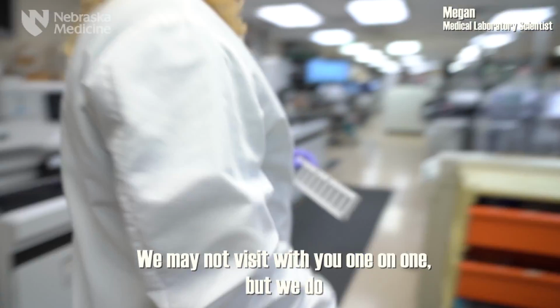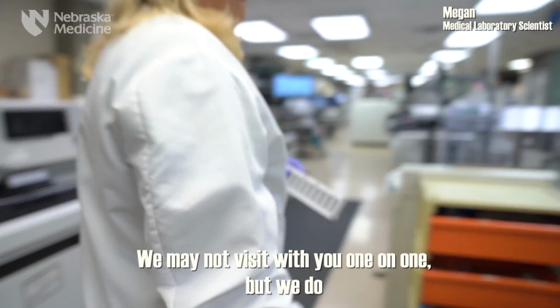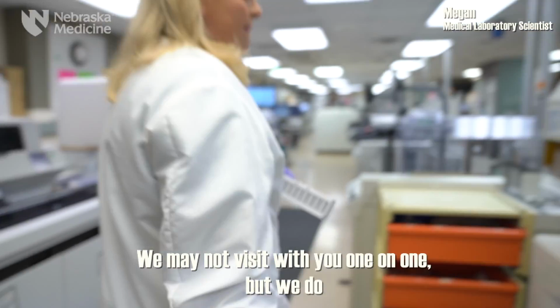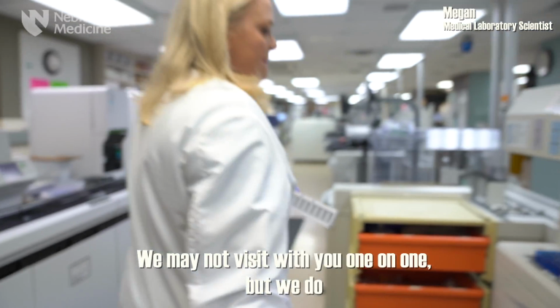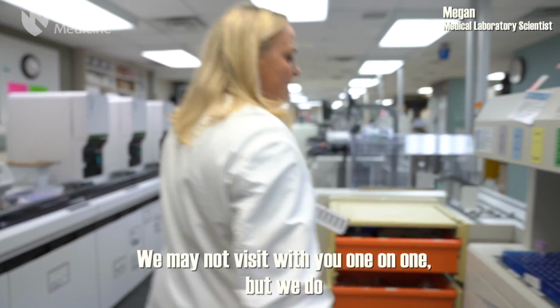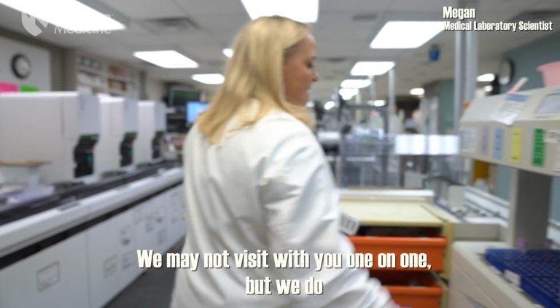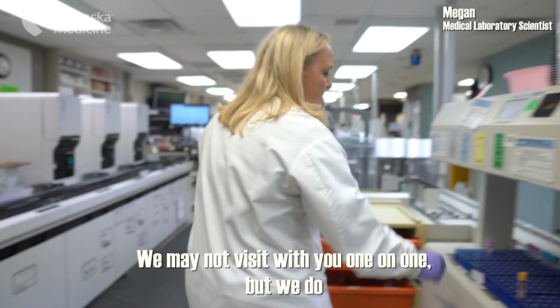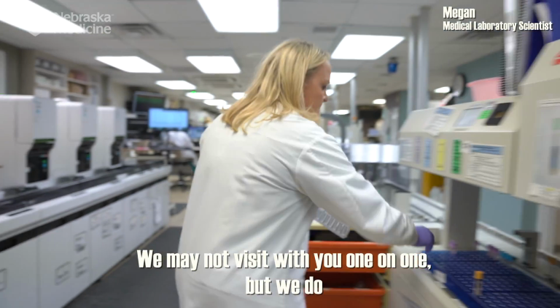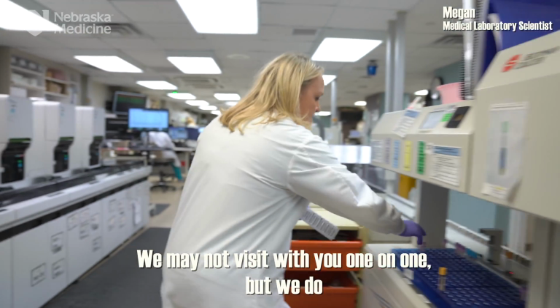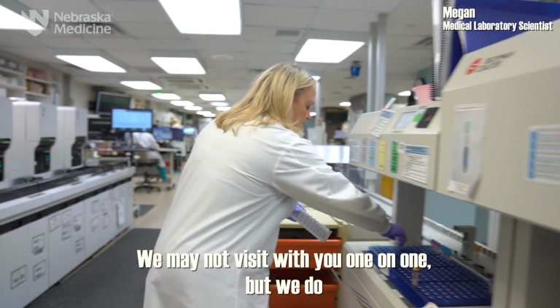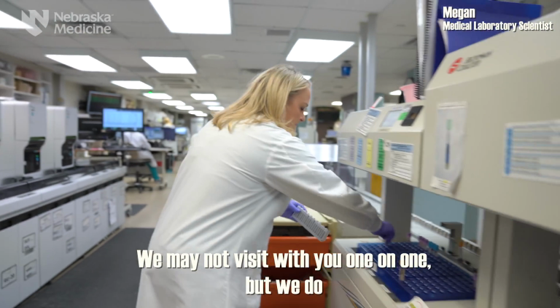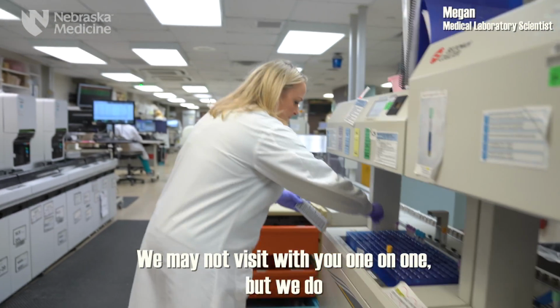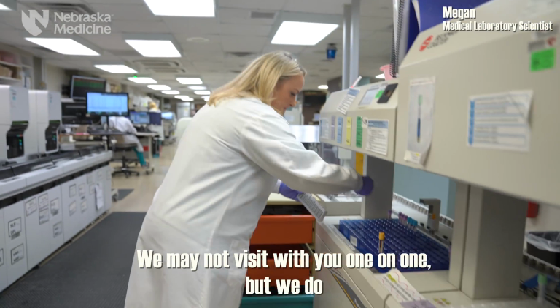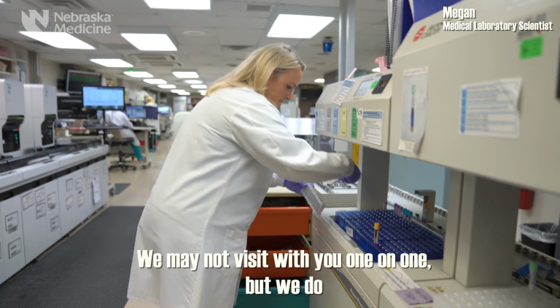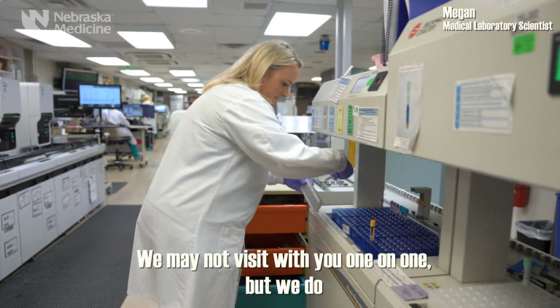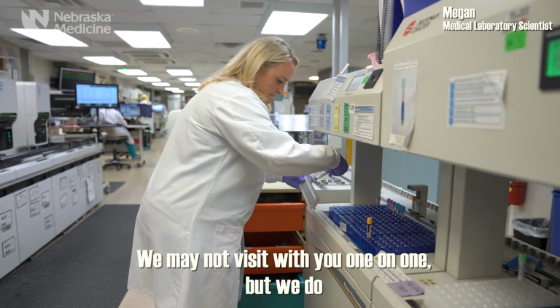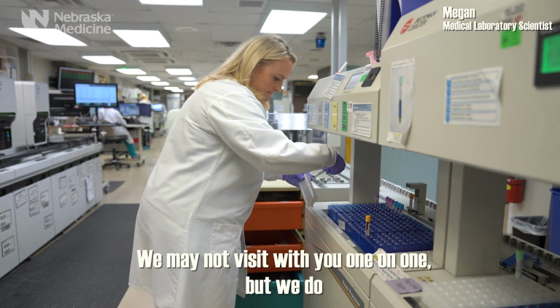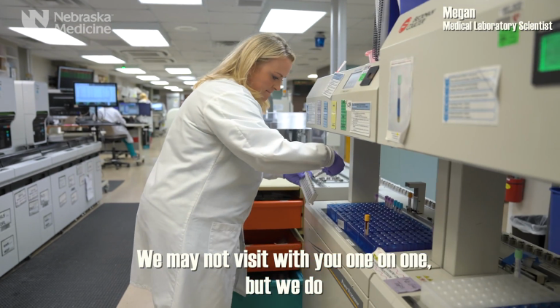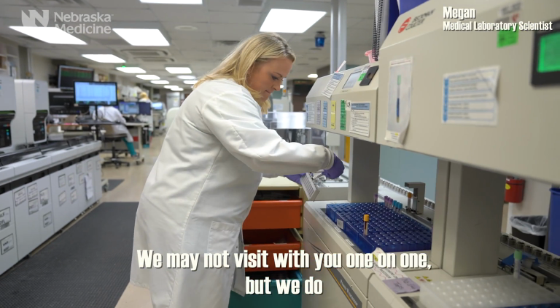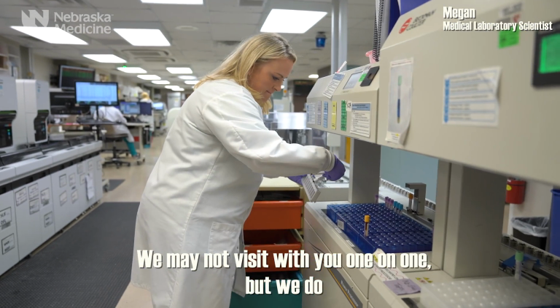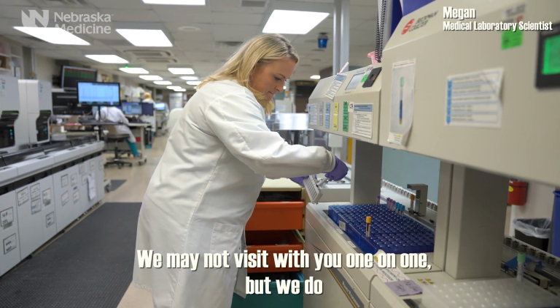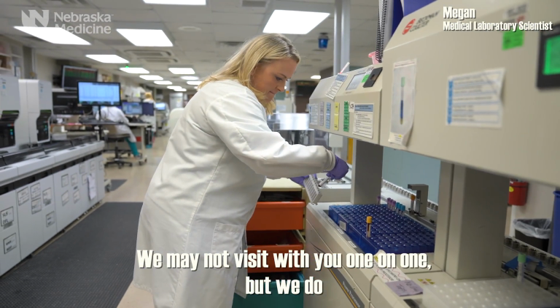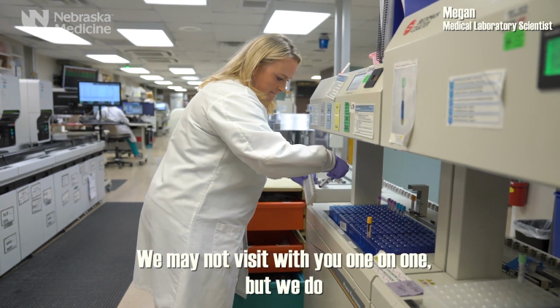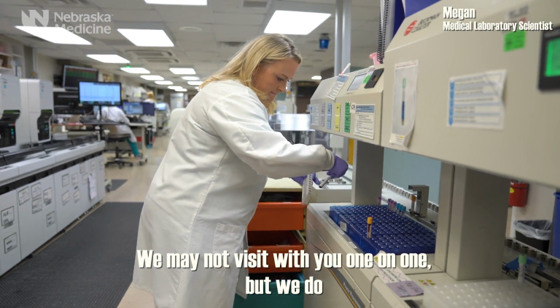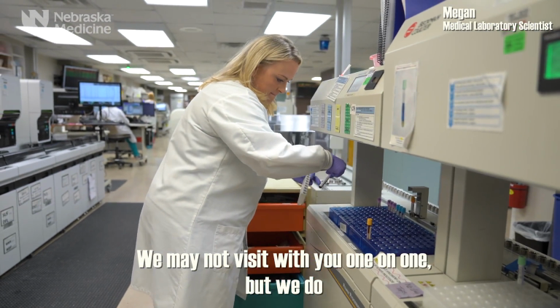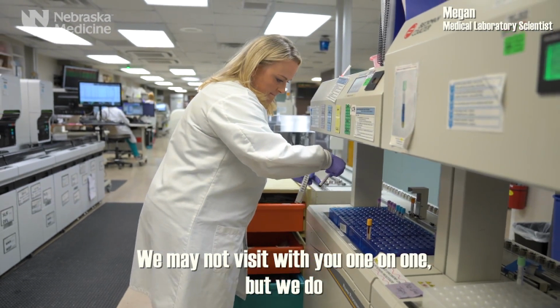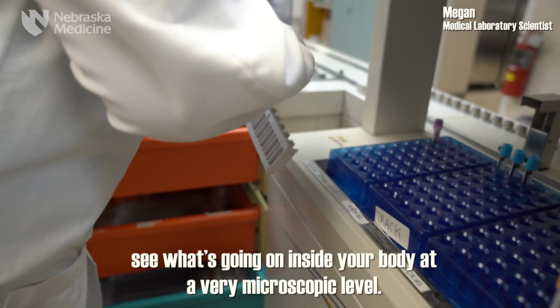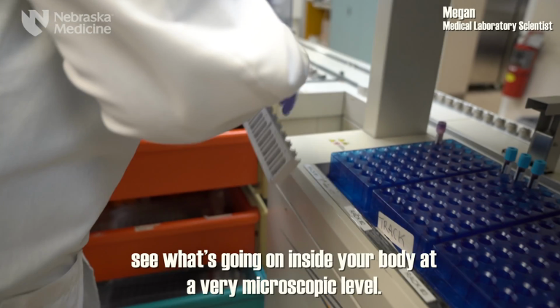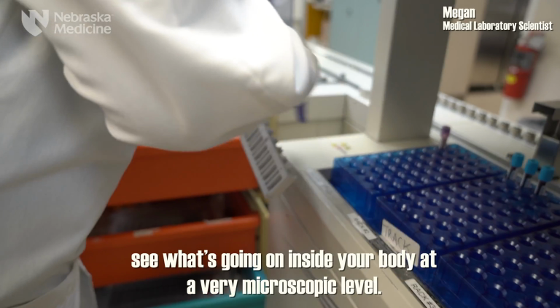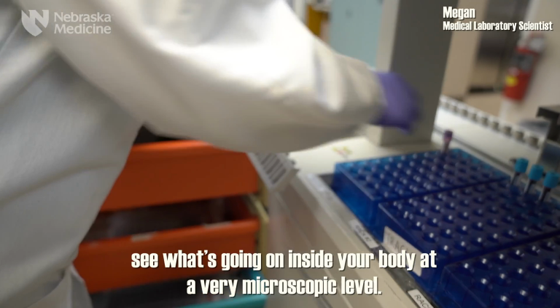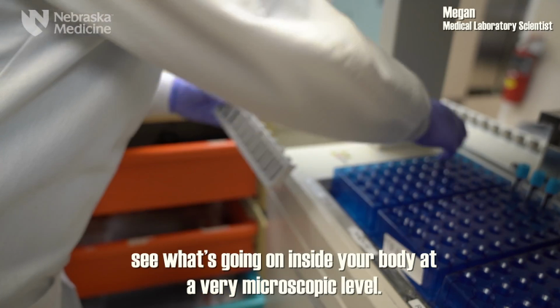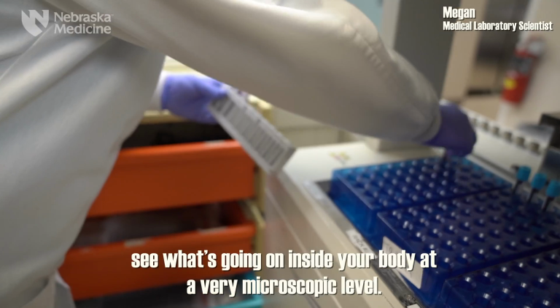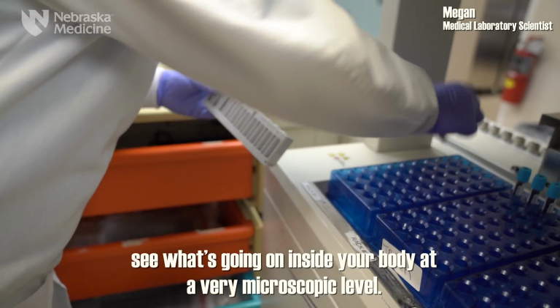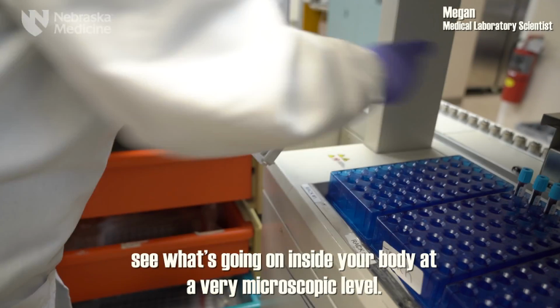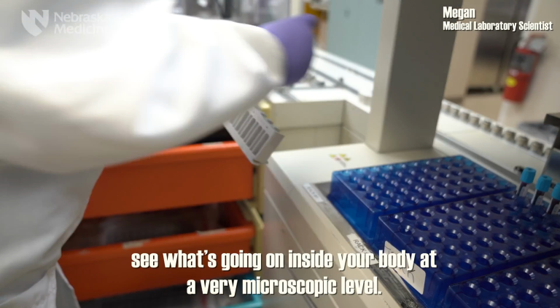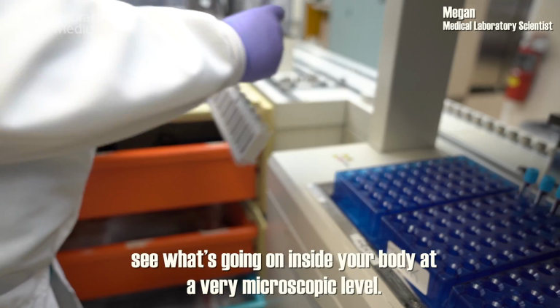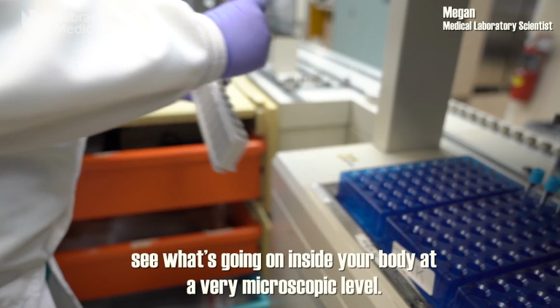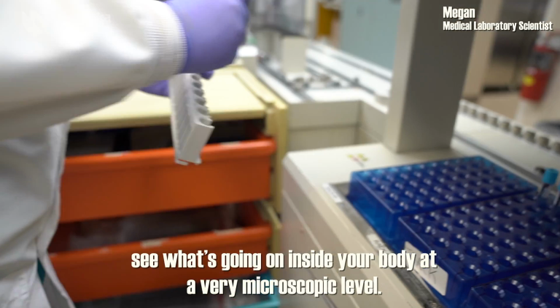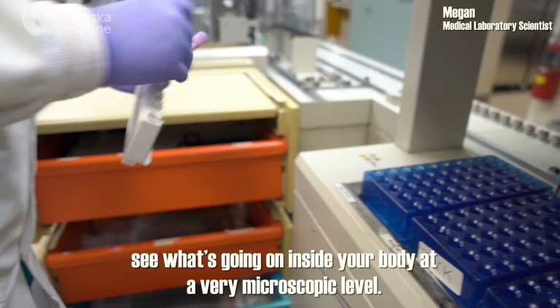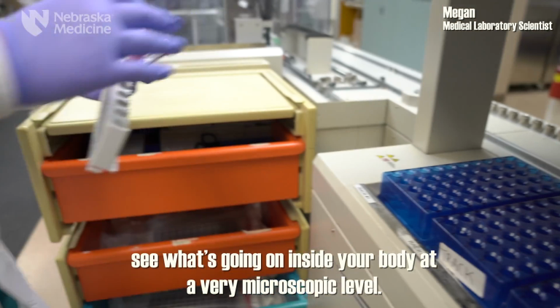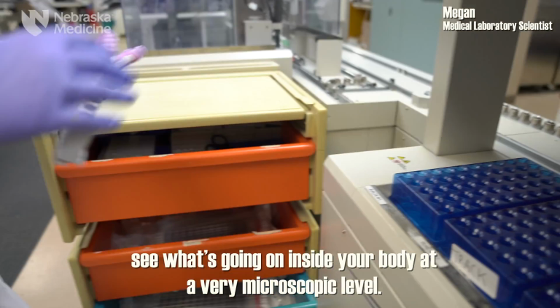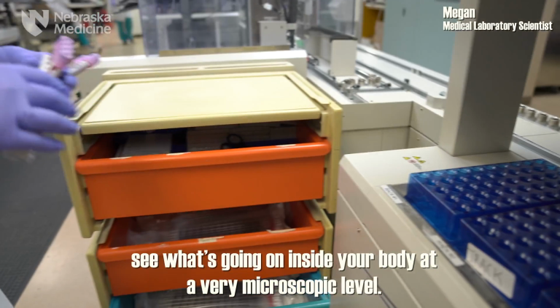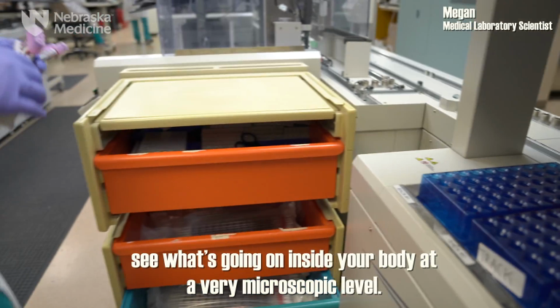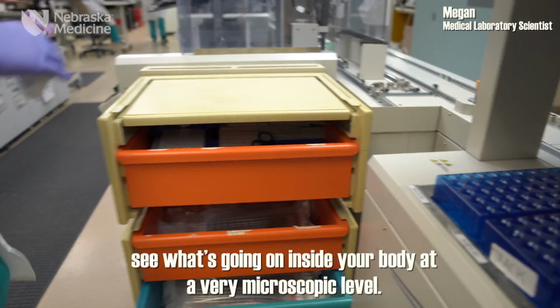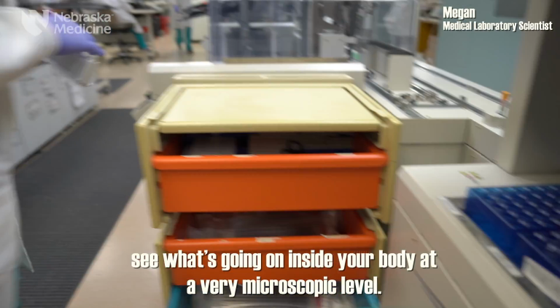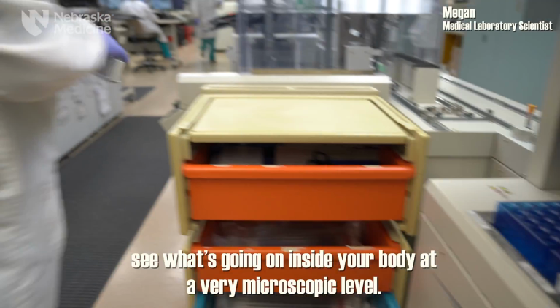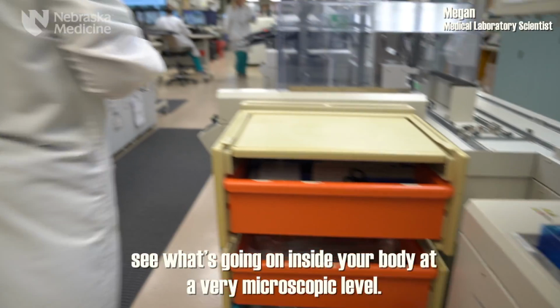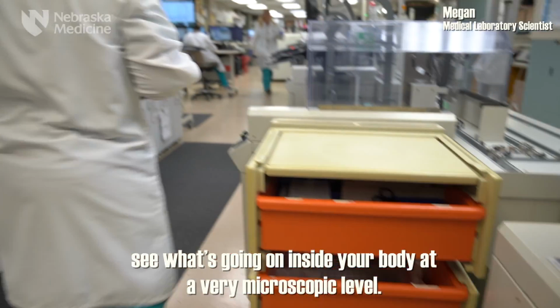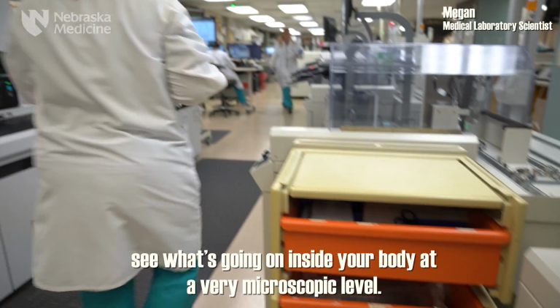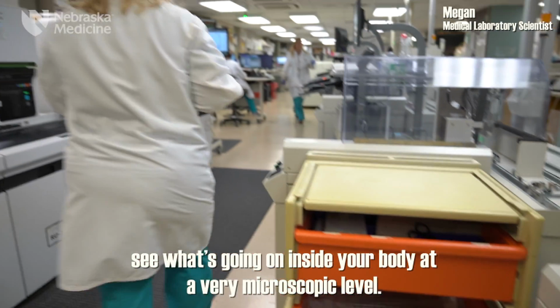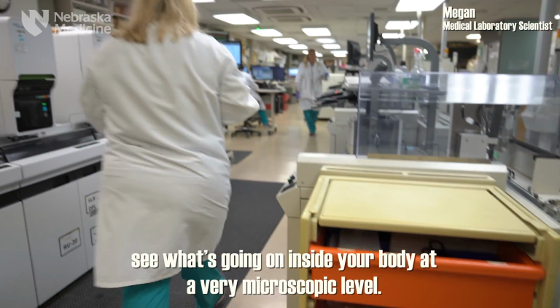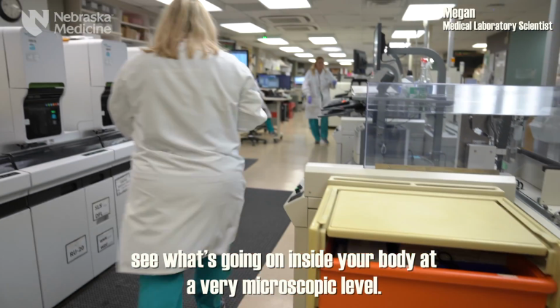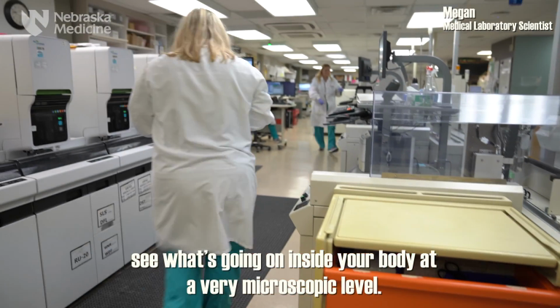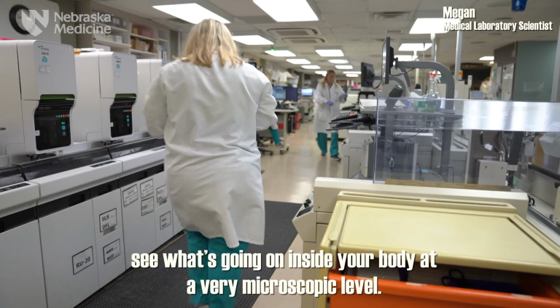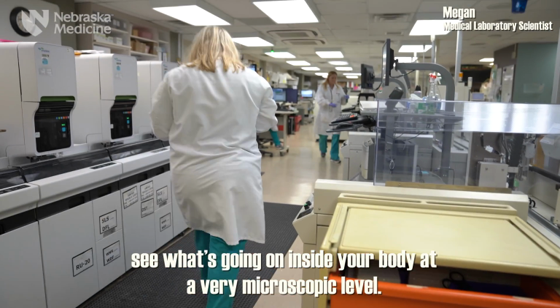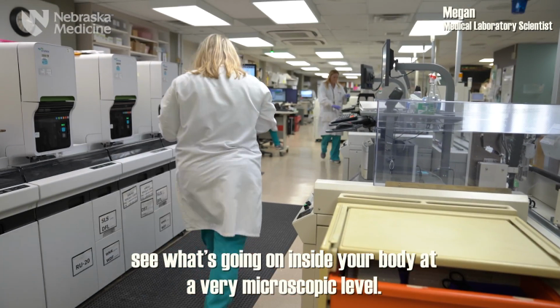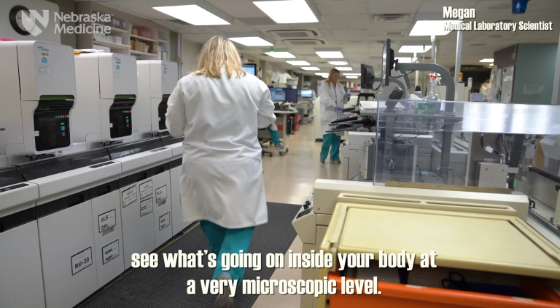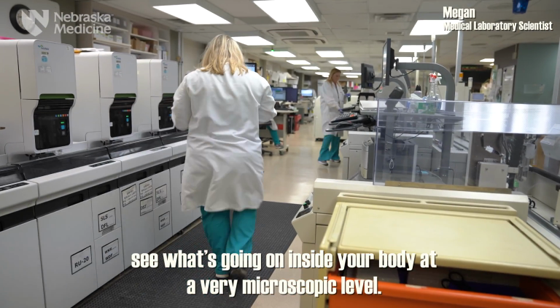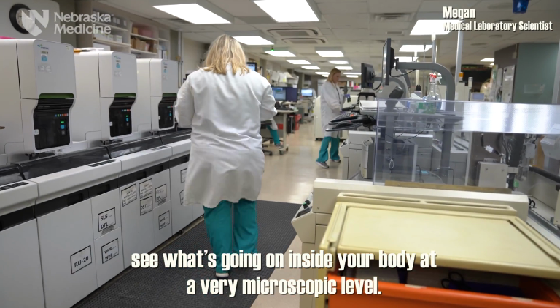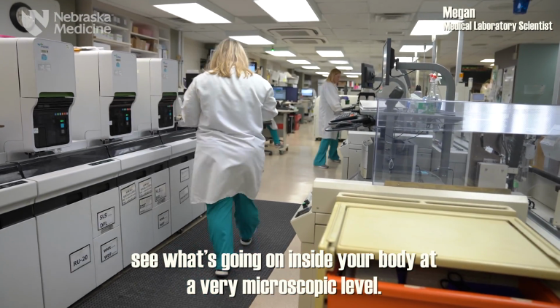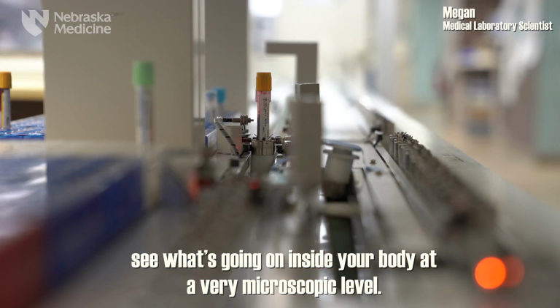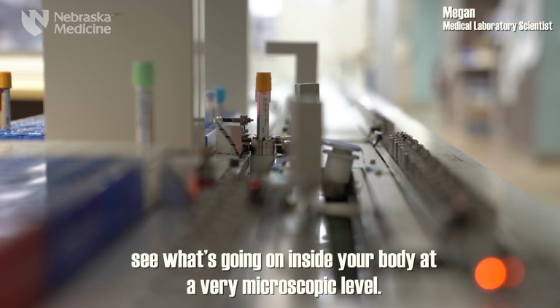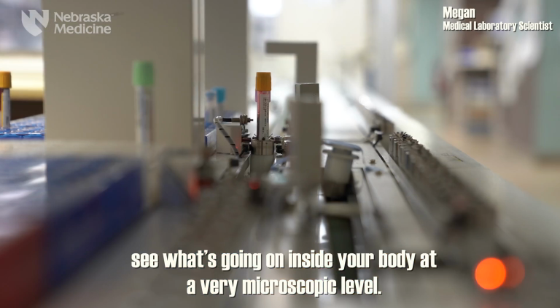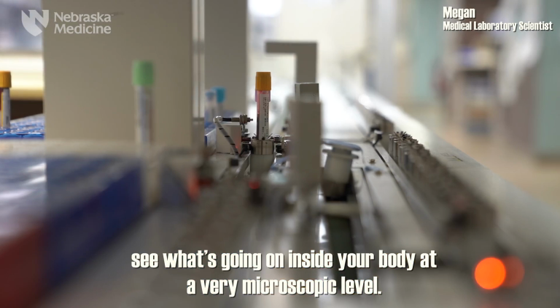We may not visit with you one-on-one, but we do see what's going on inside your body at a very microscopic level.